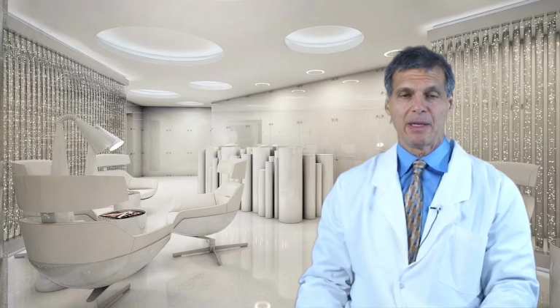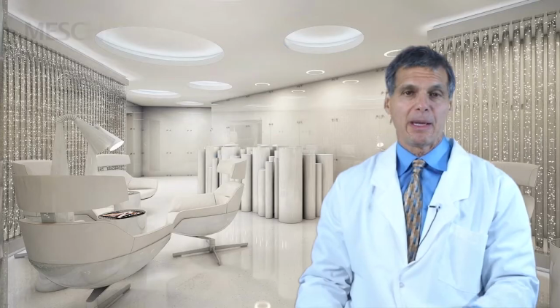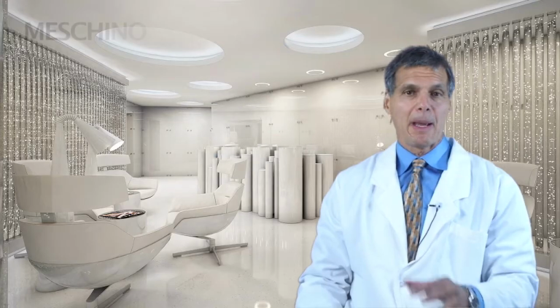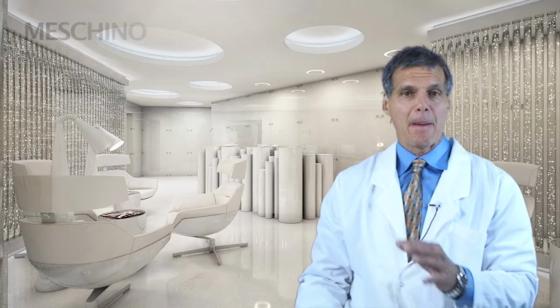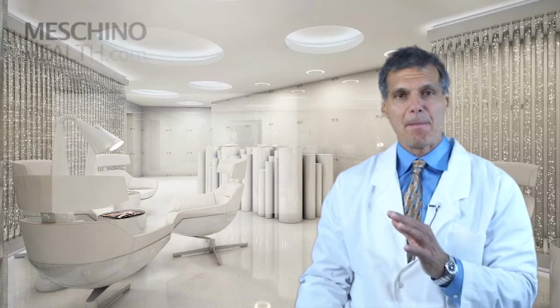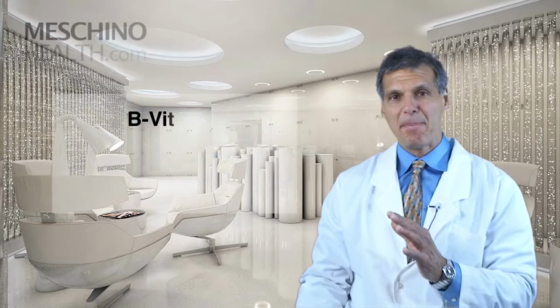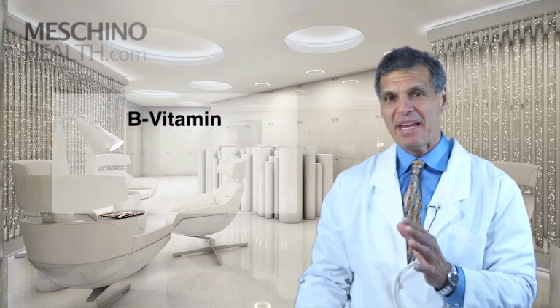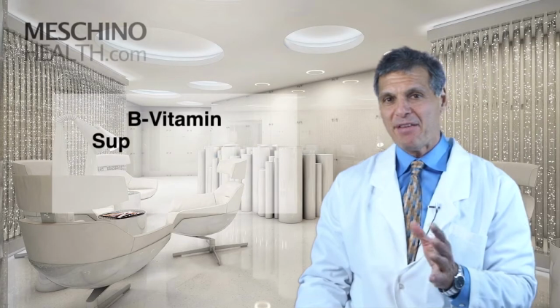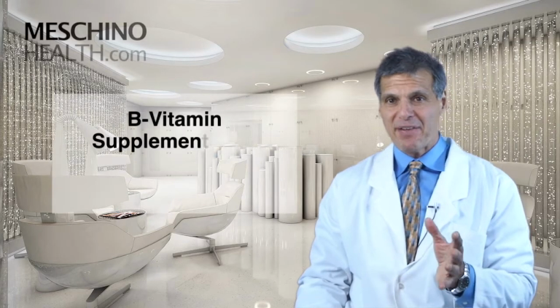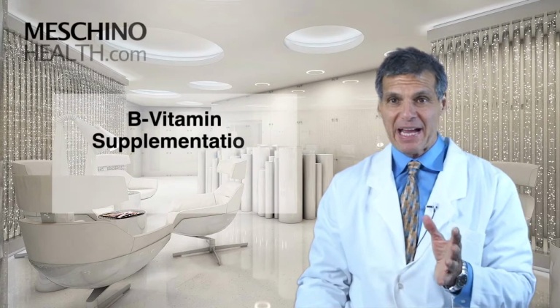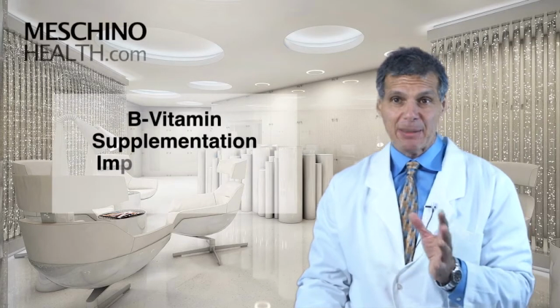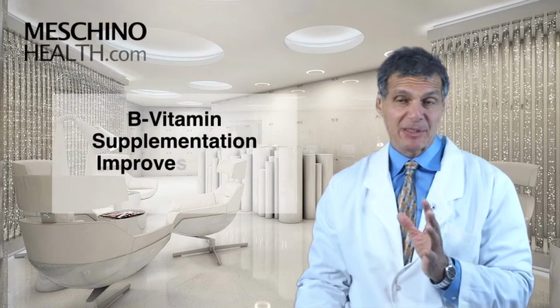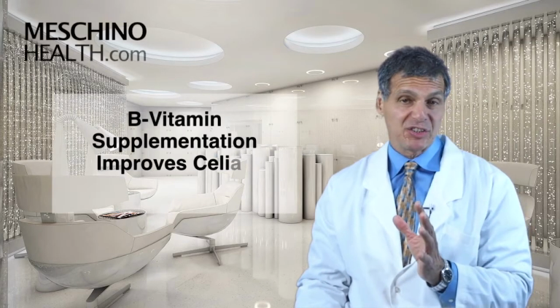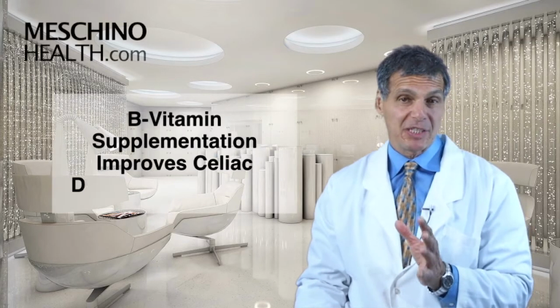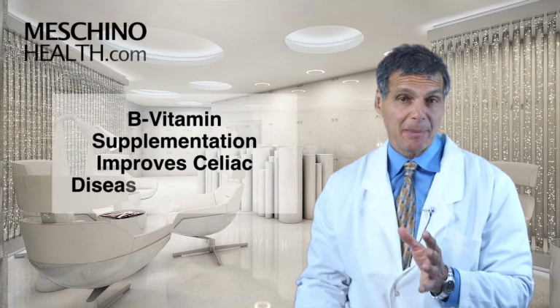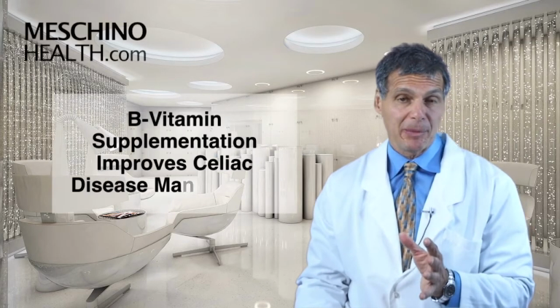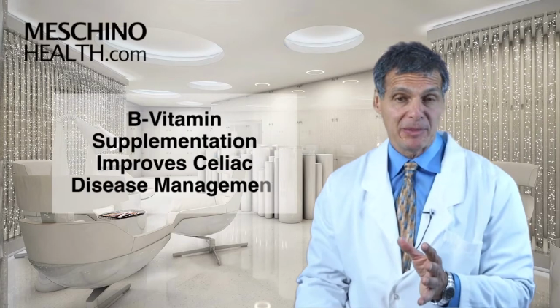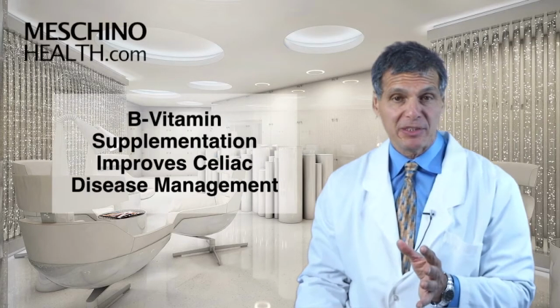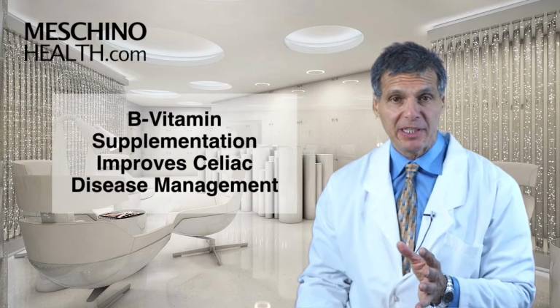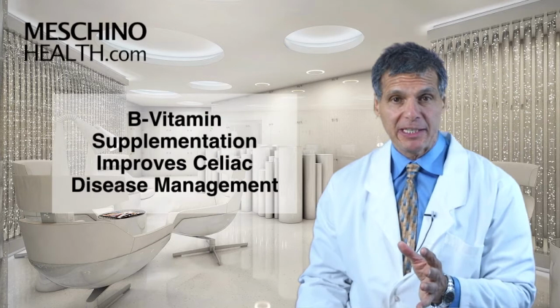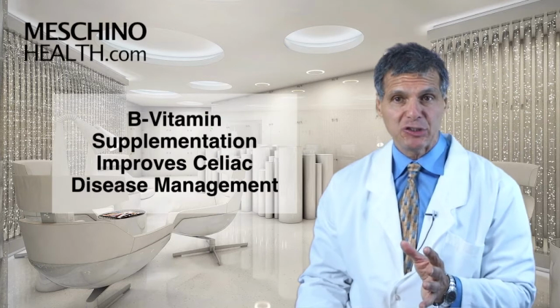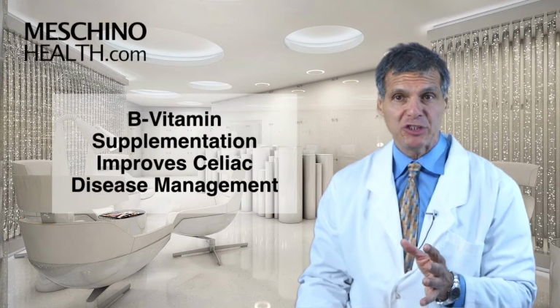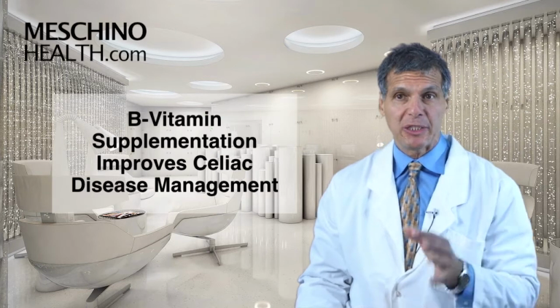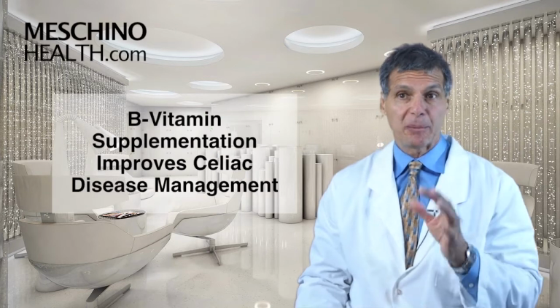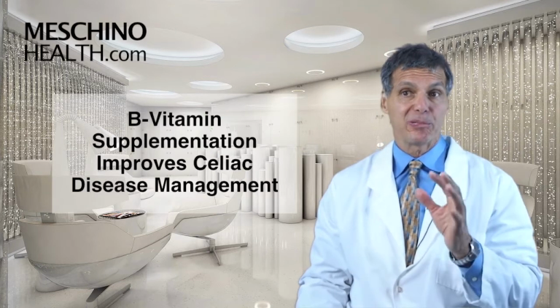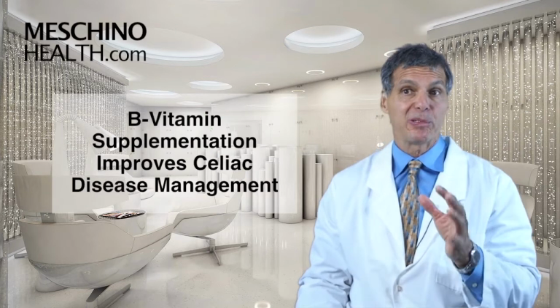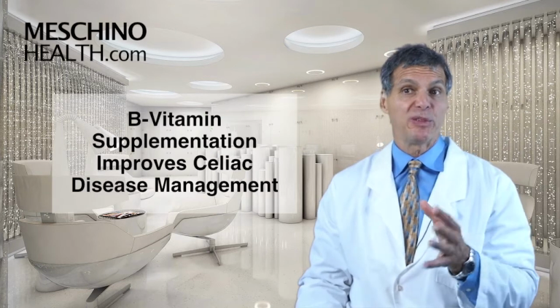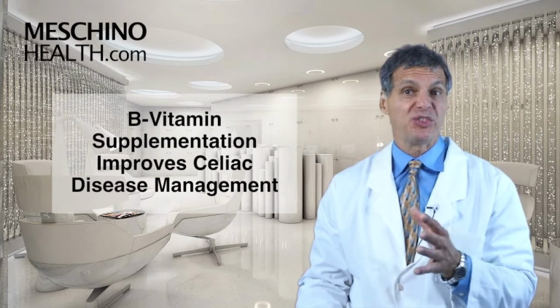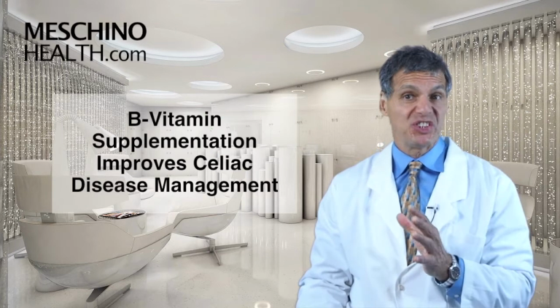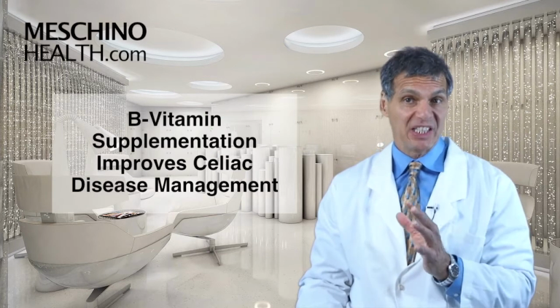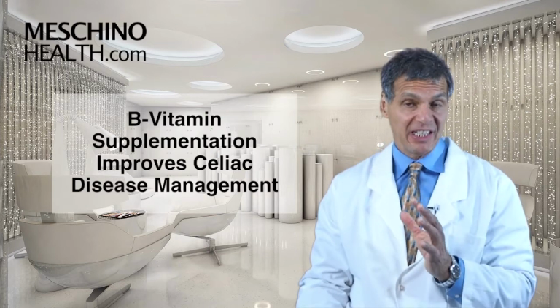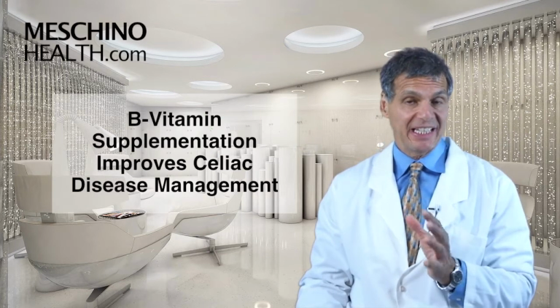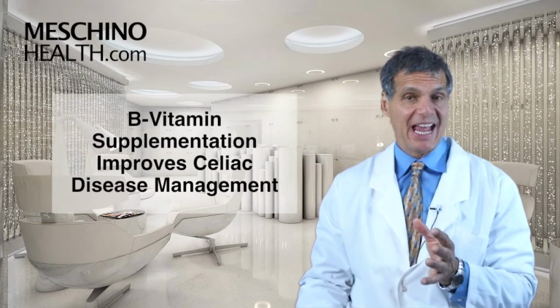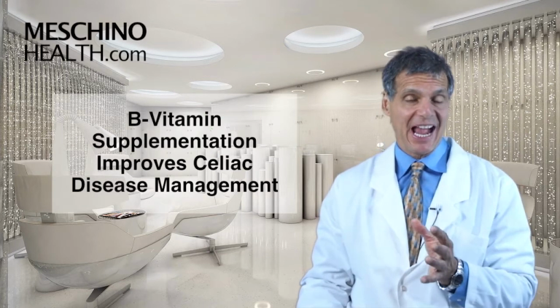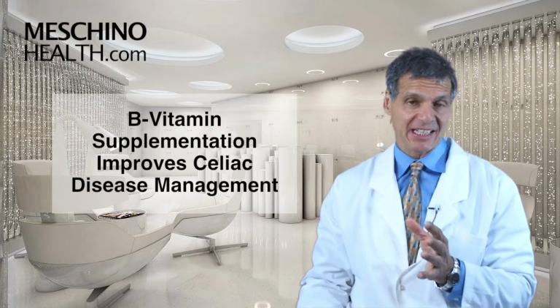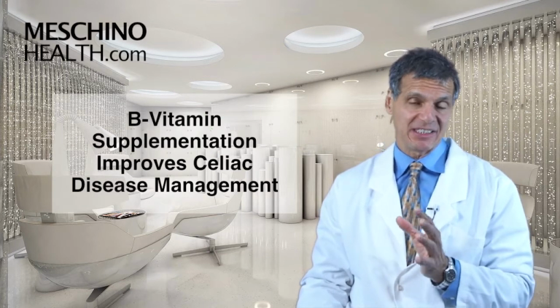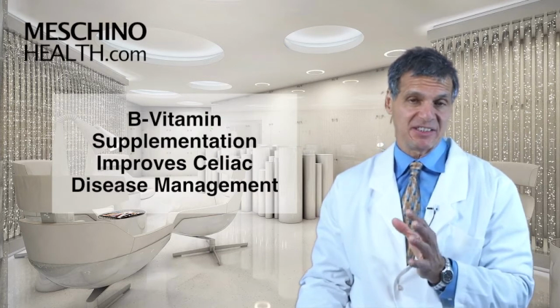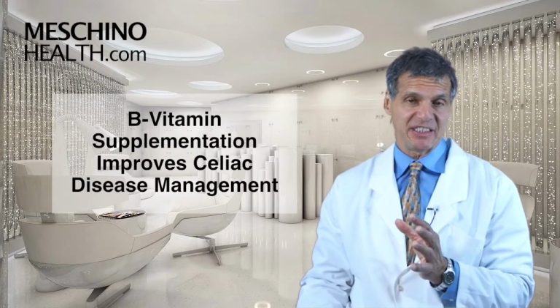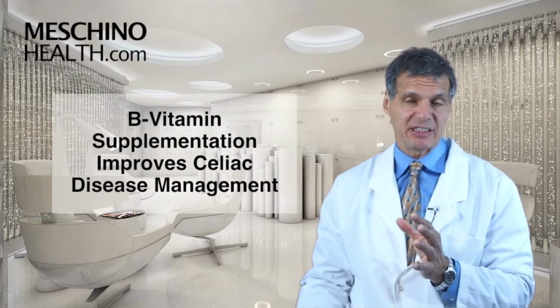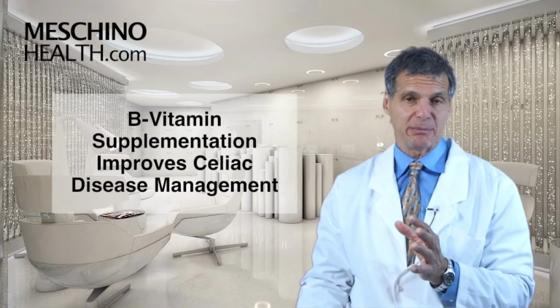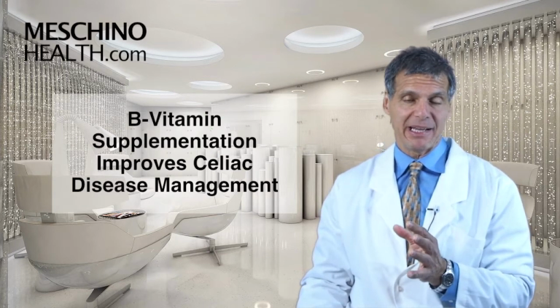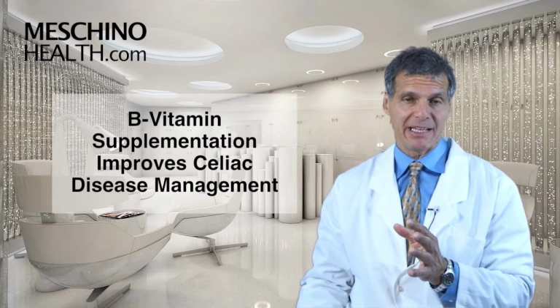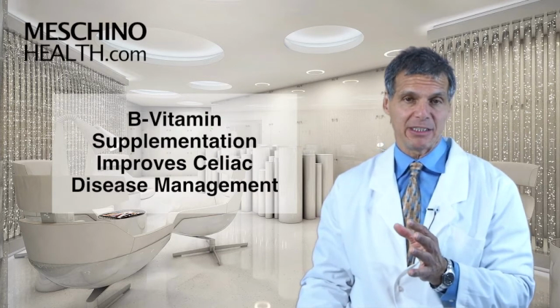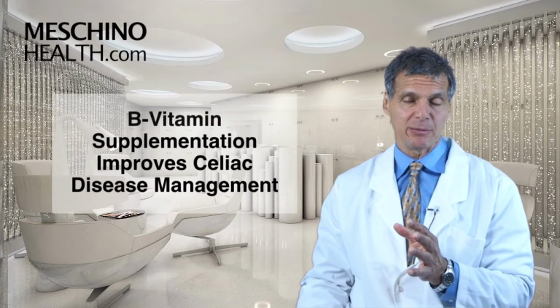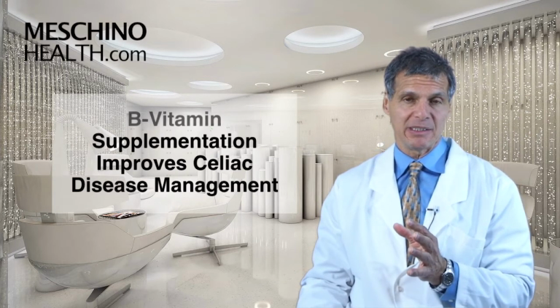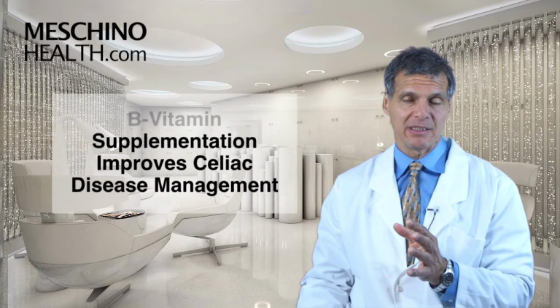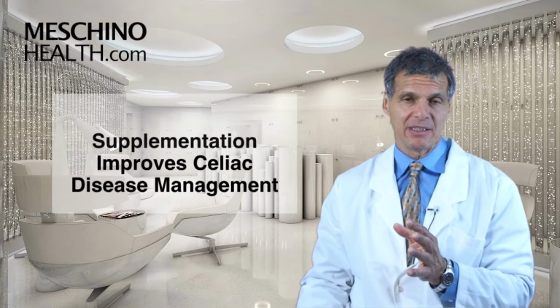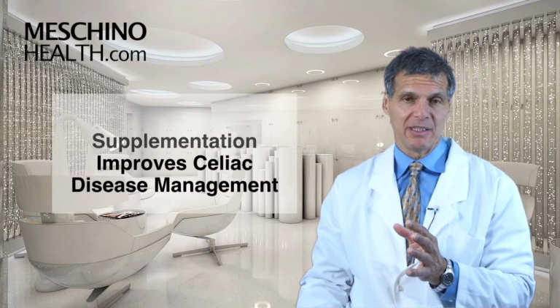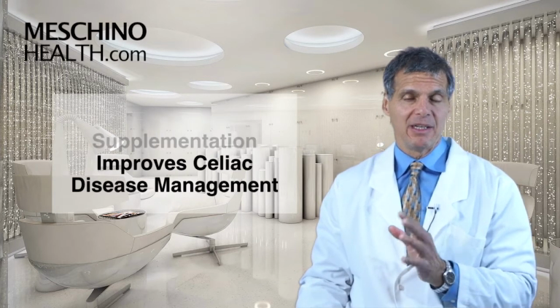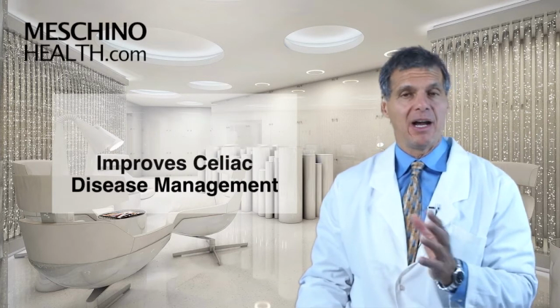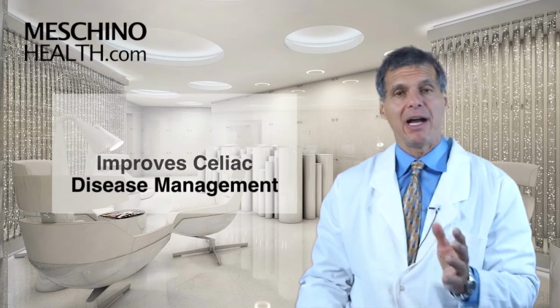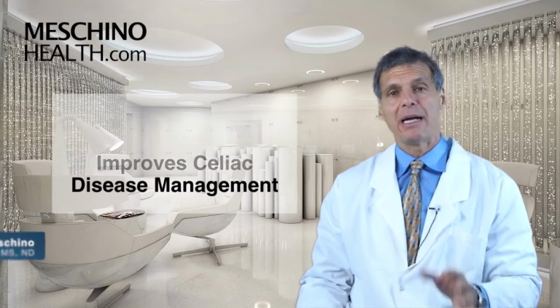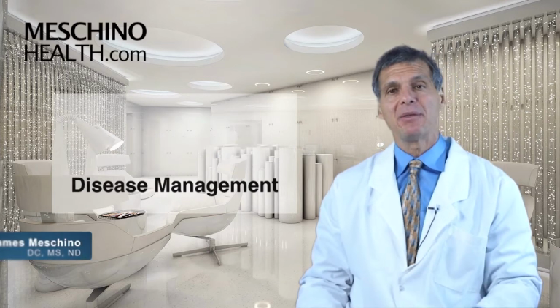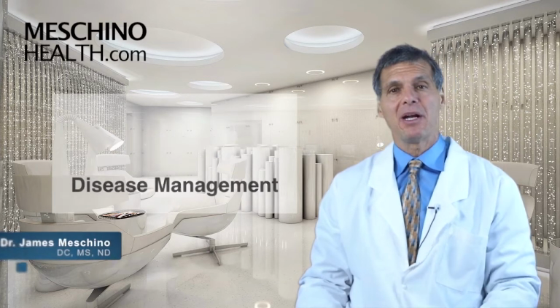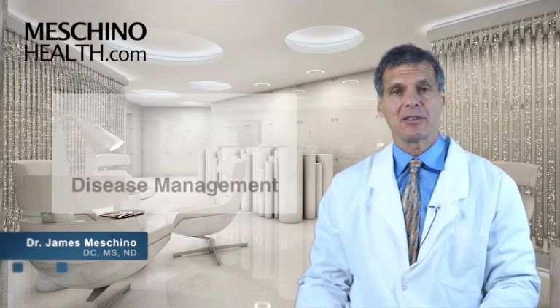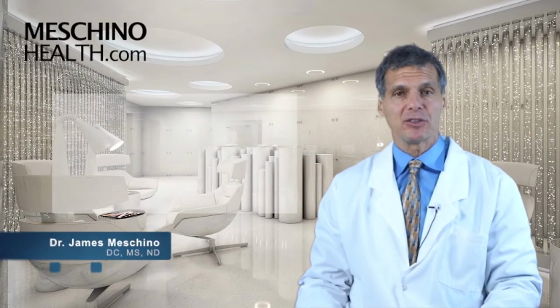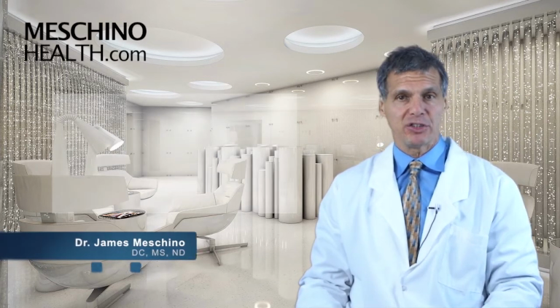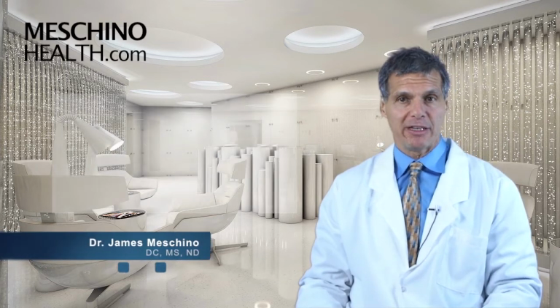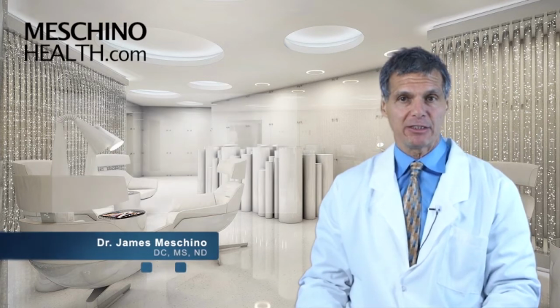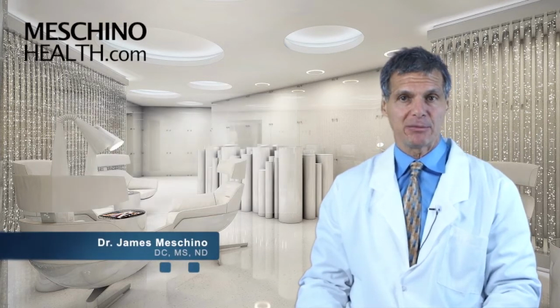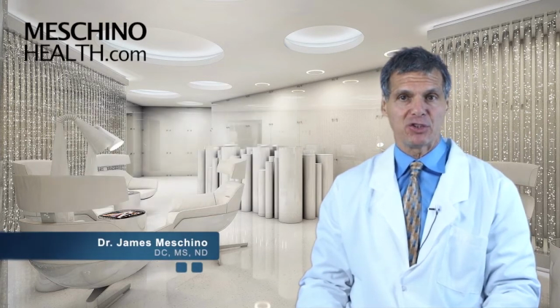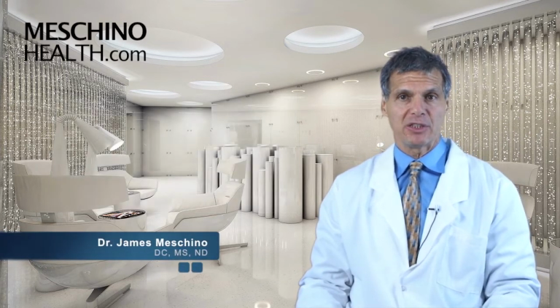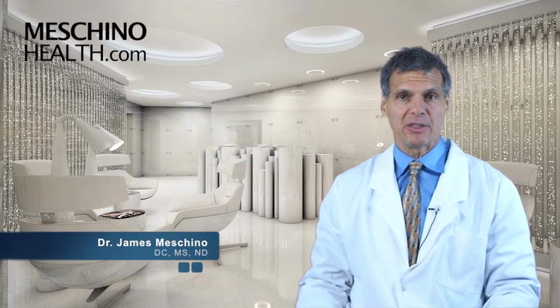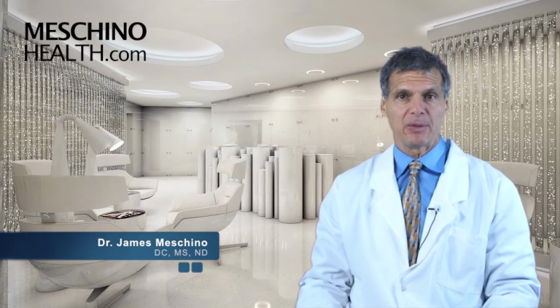B vitamin supplementation improves celiac disease management. Hi, I'm Dr. James Machino.